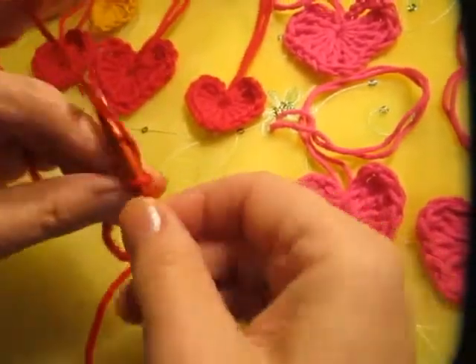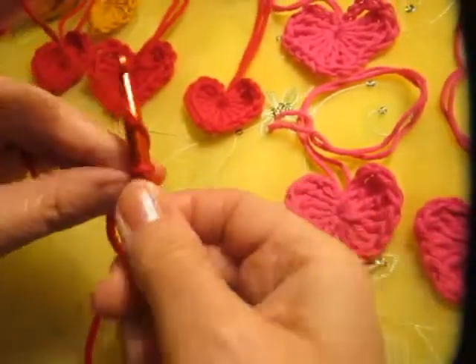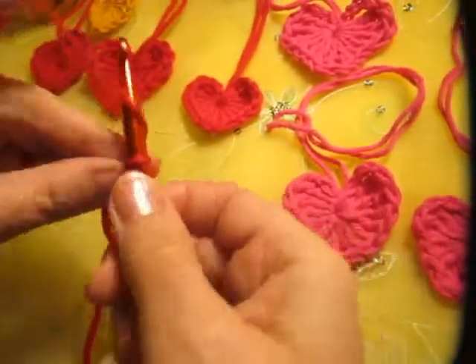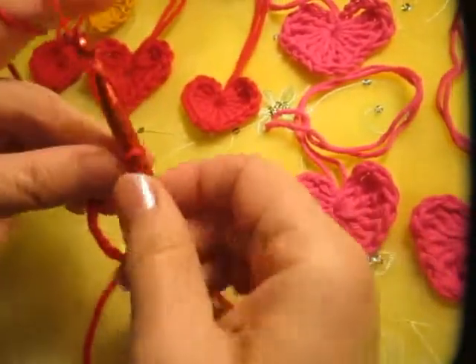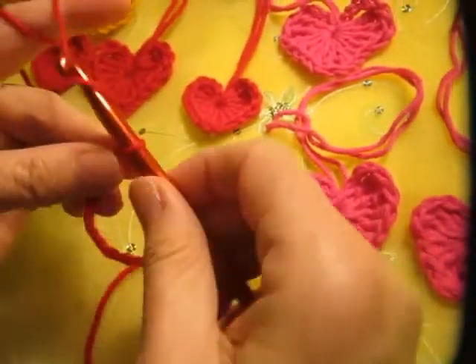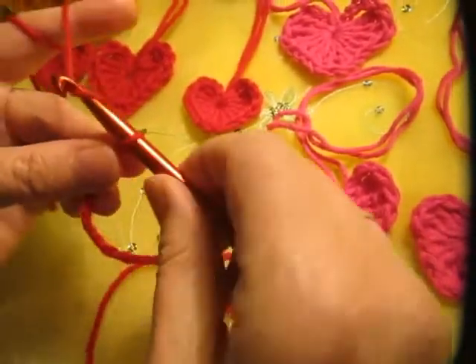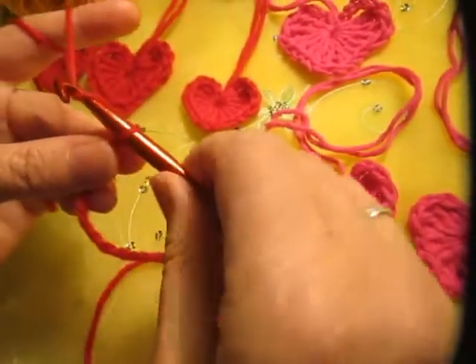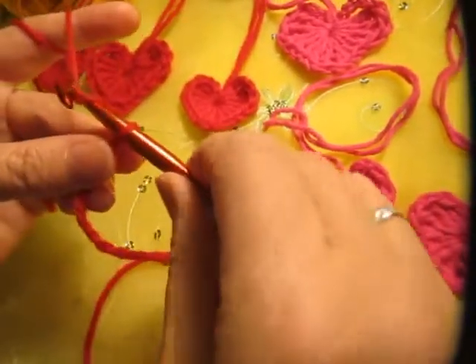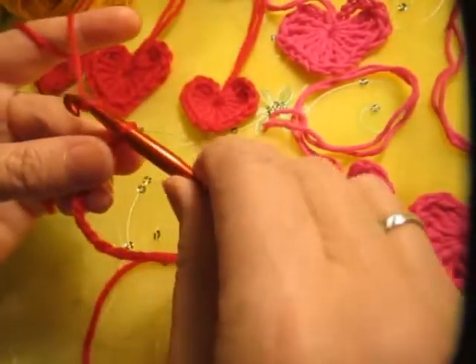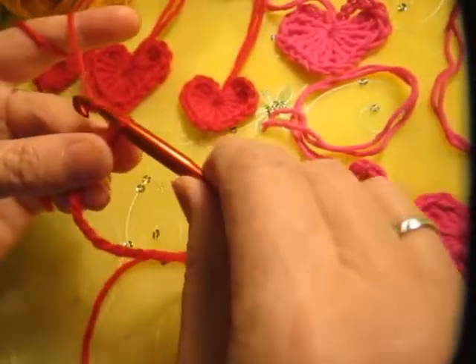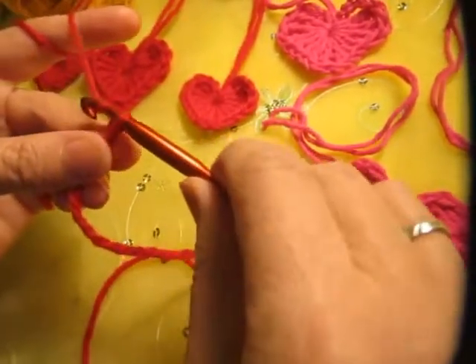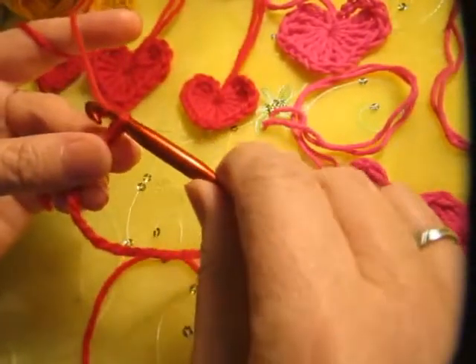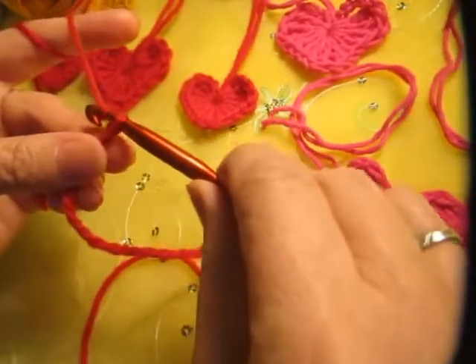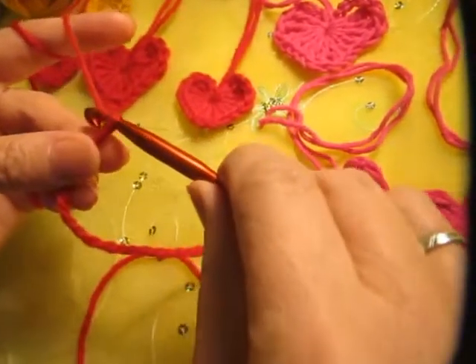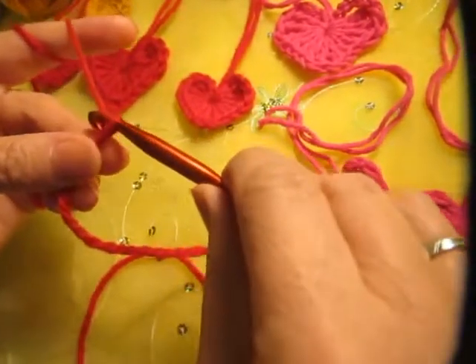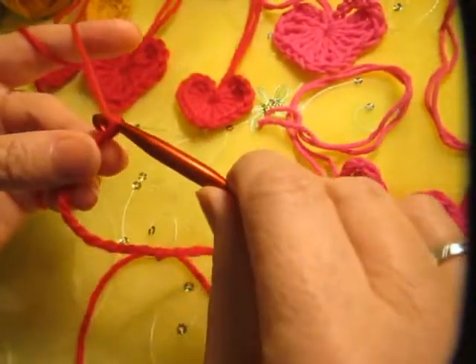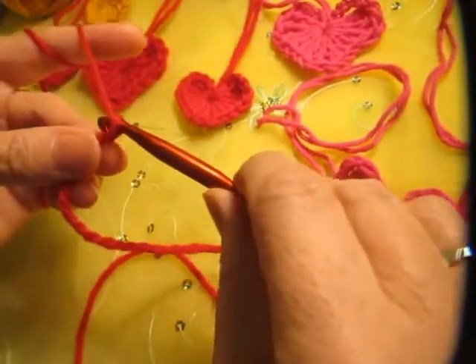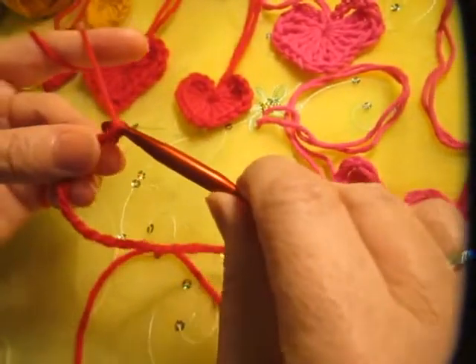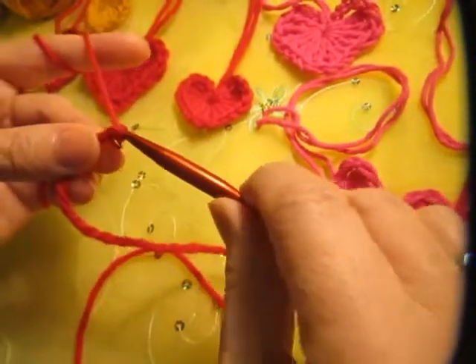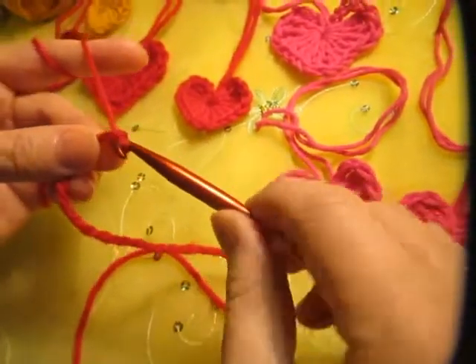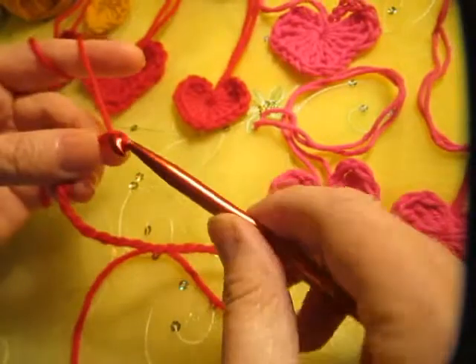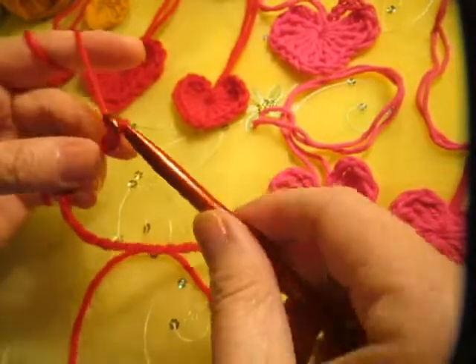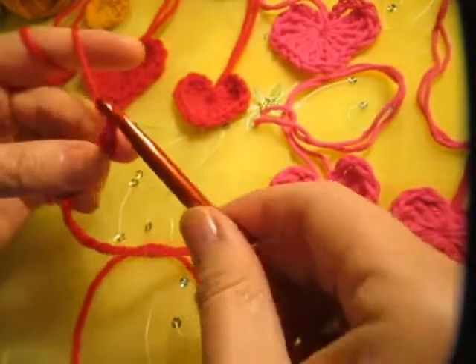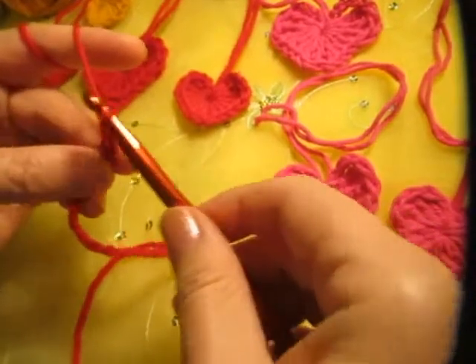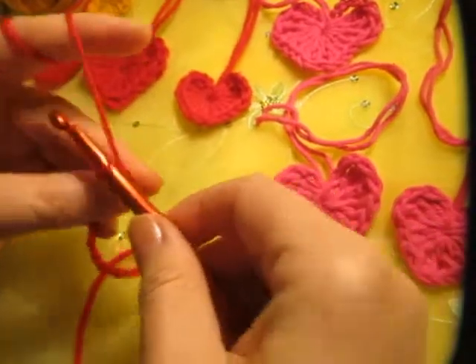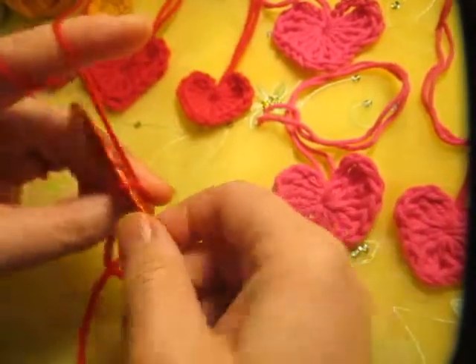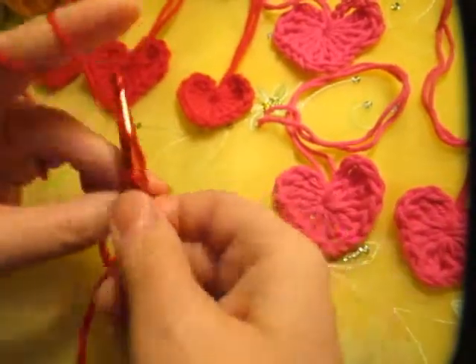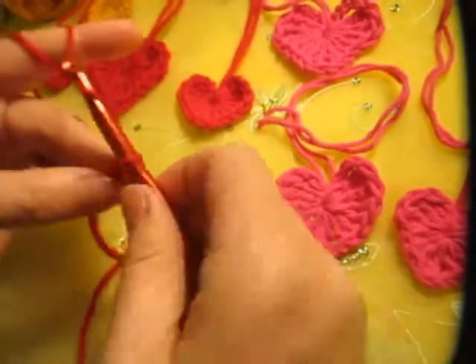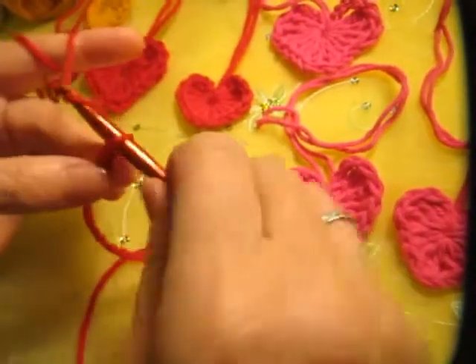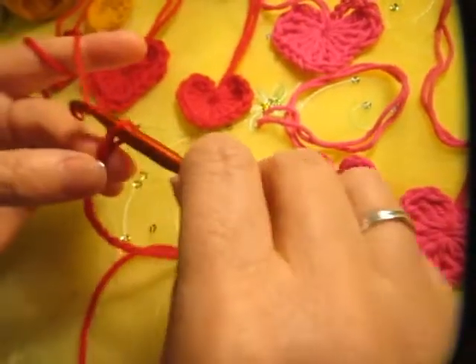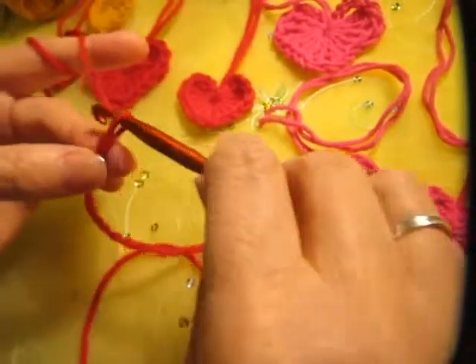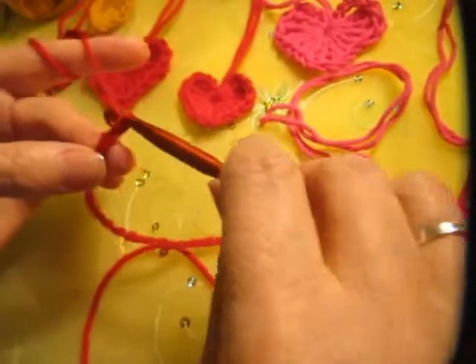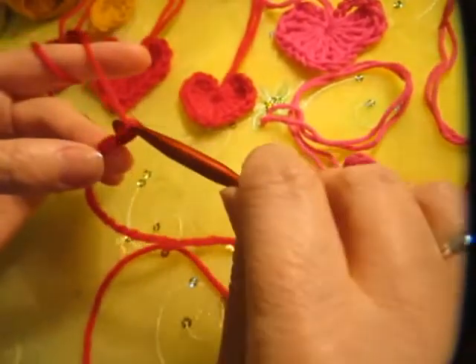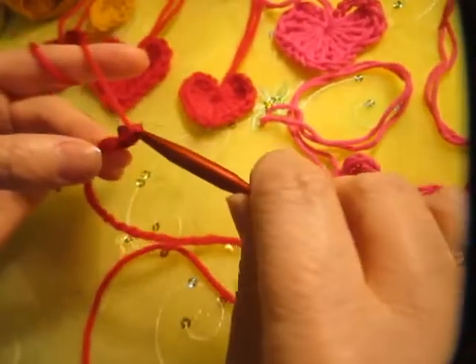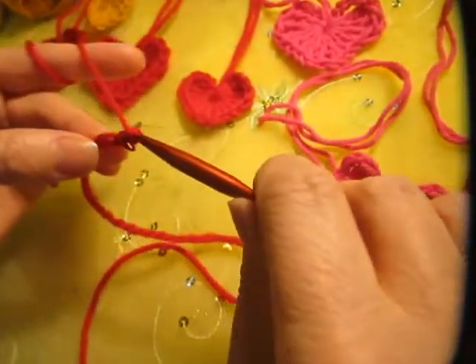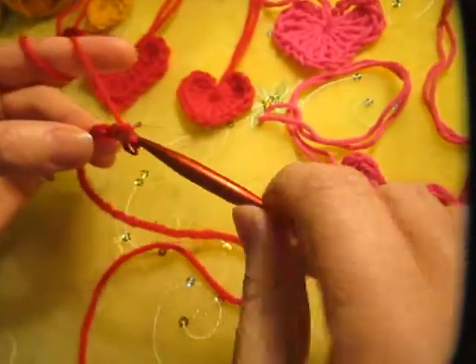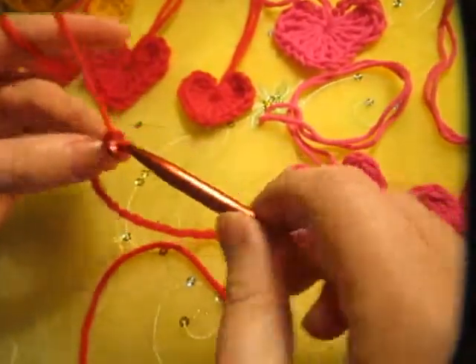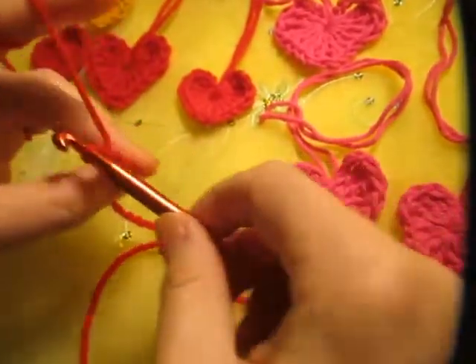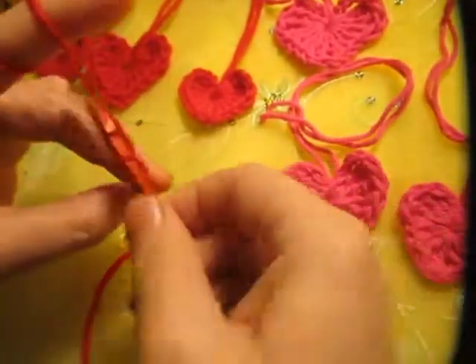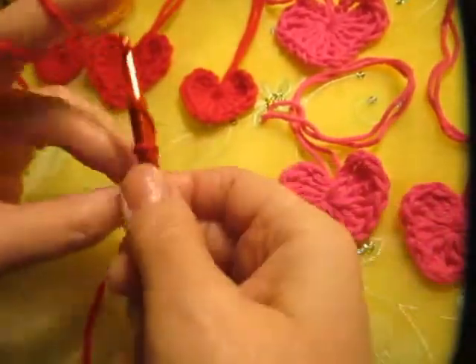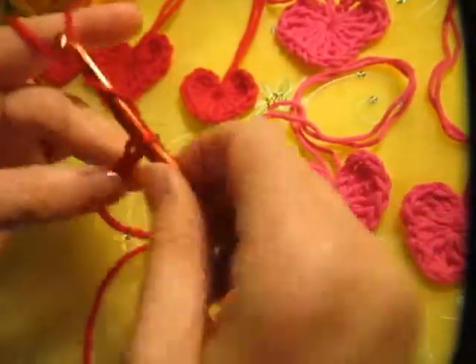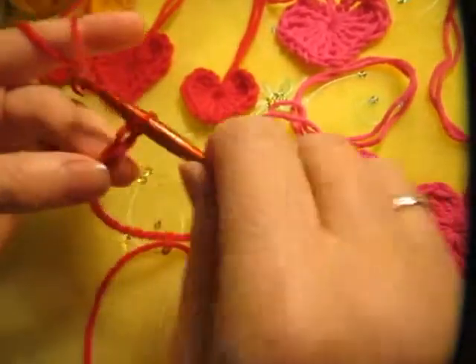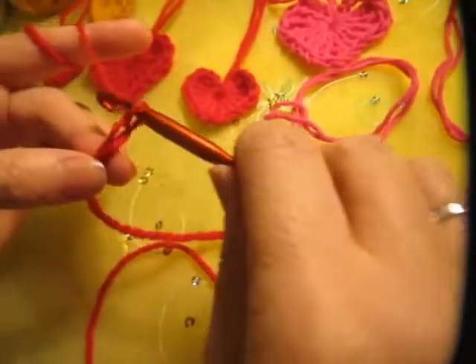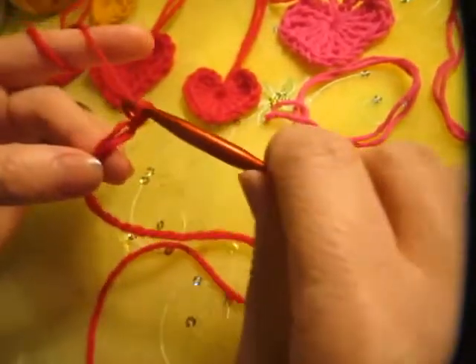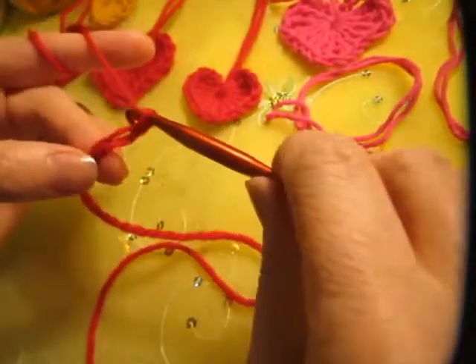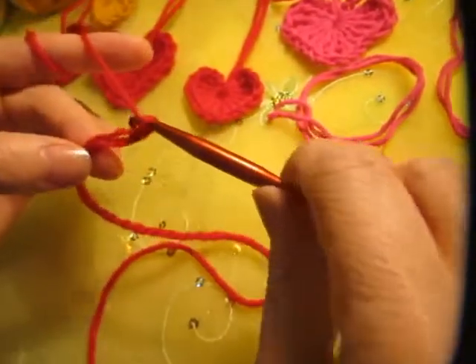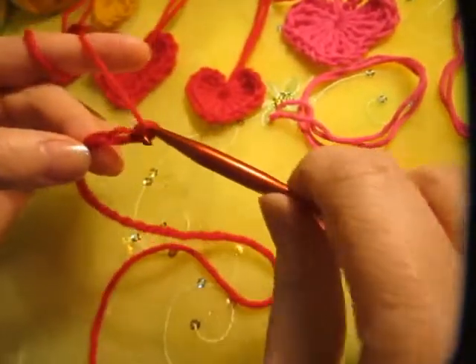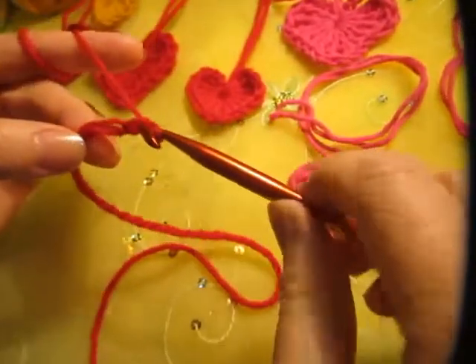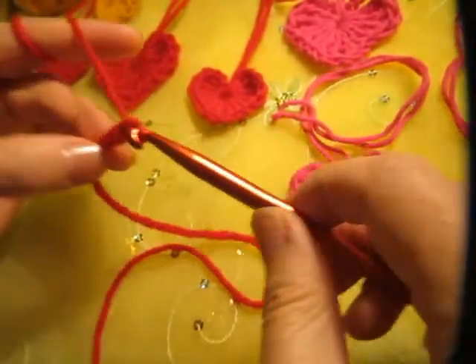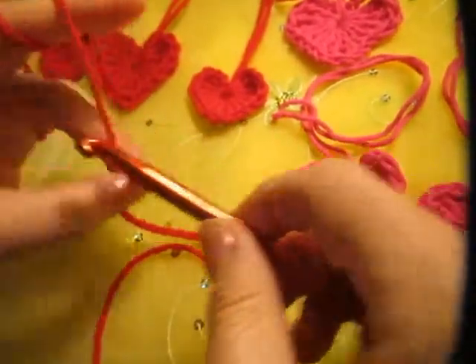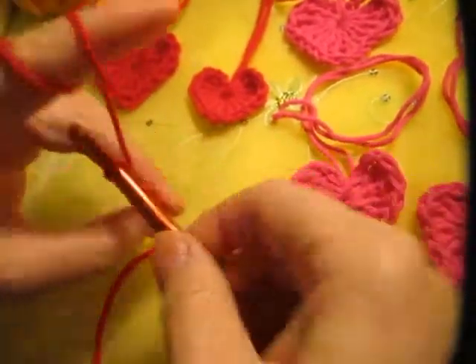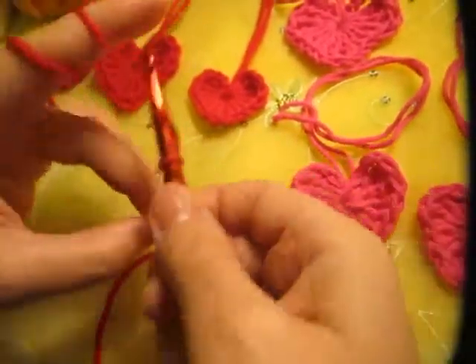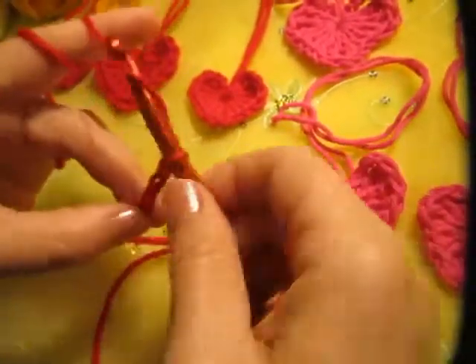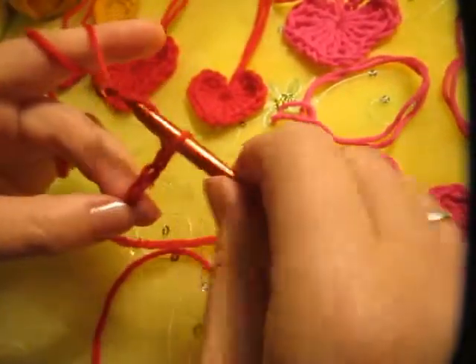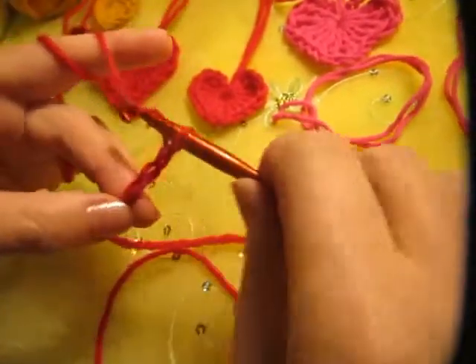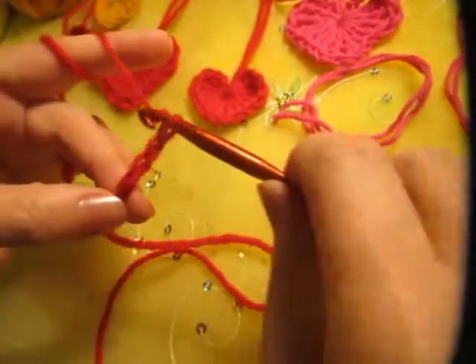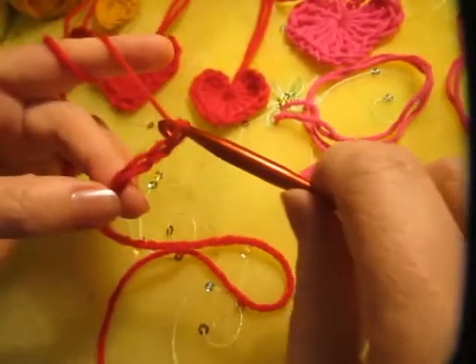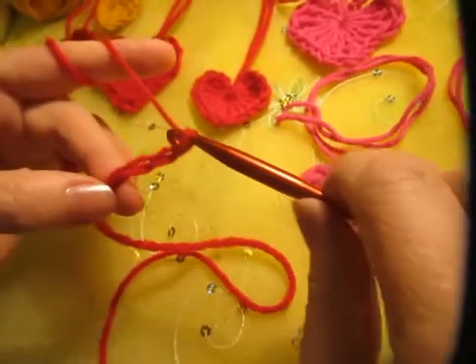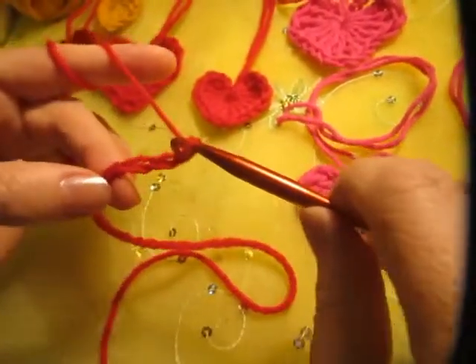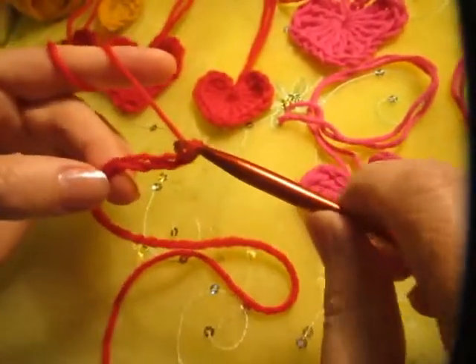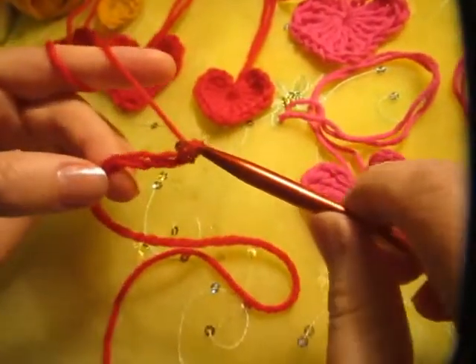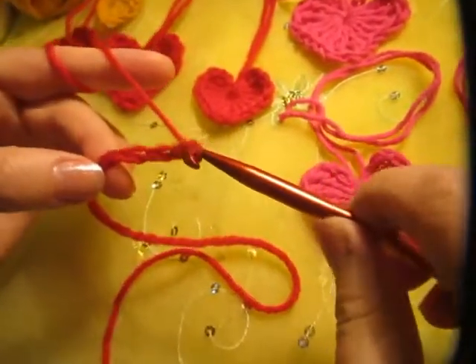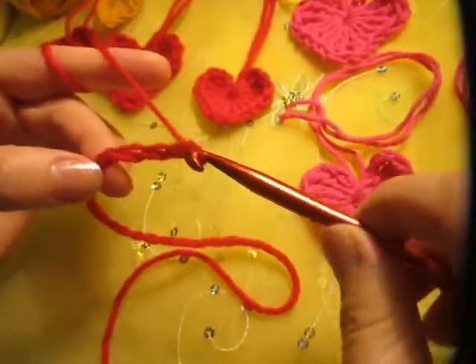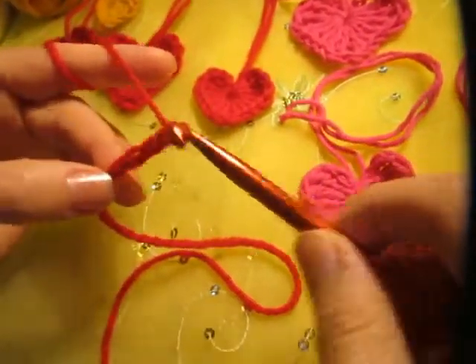Then we chain four: one, two, three, four.